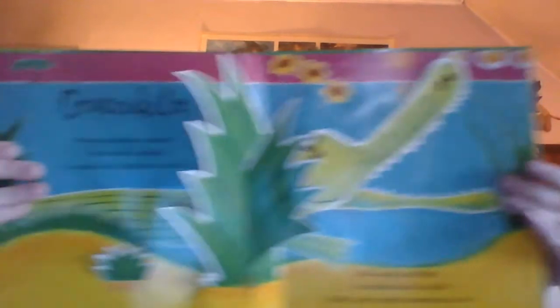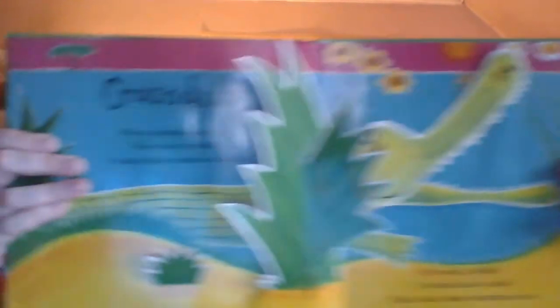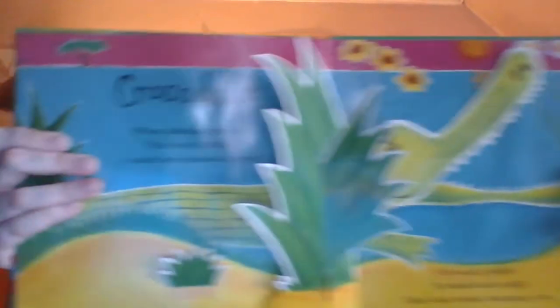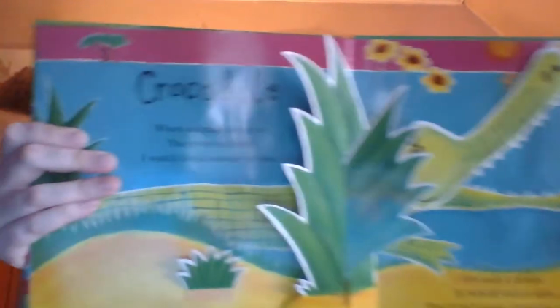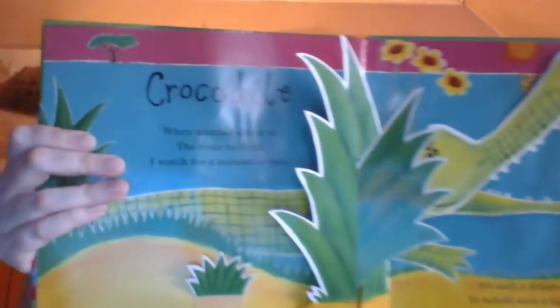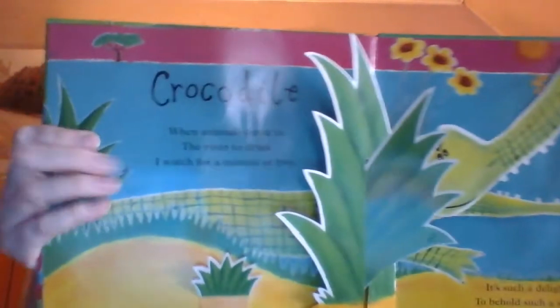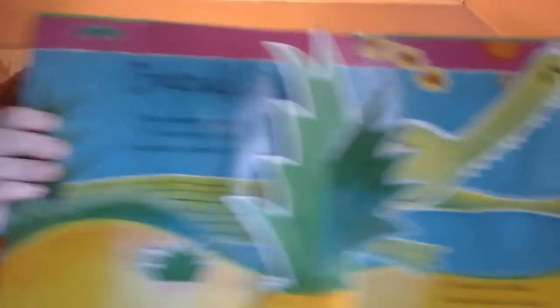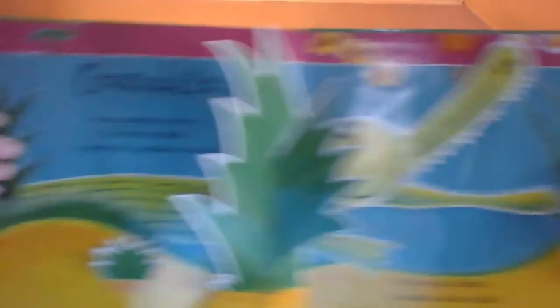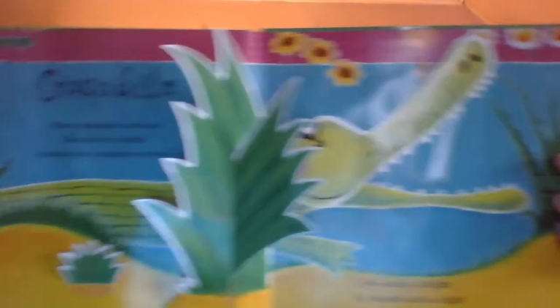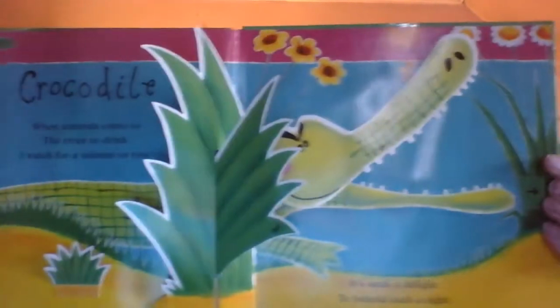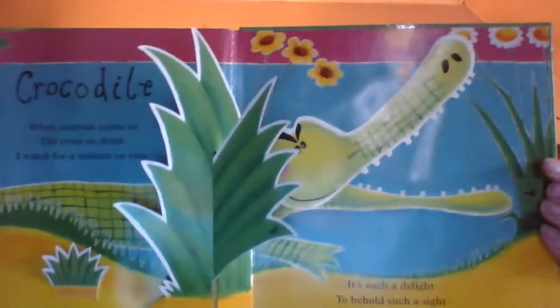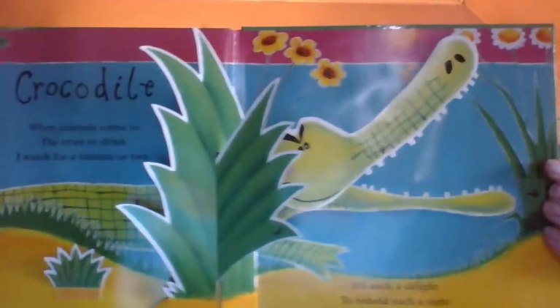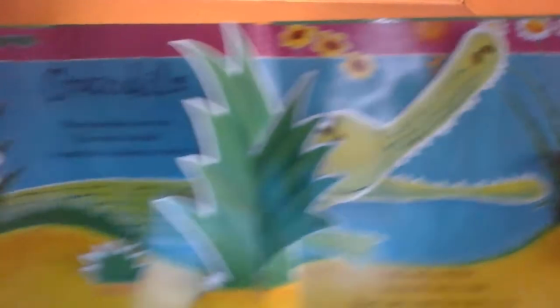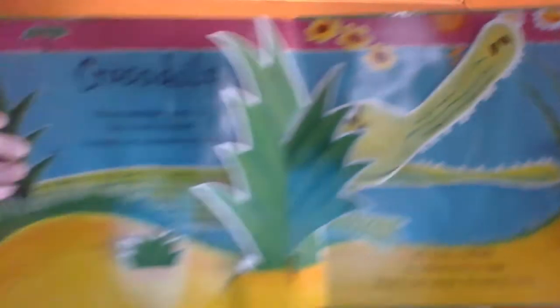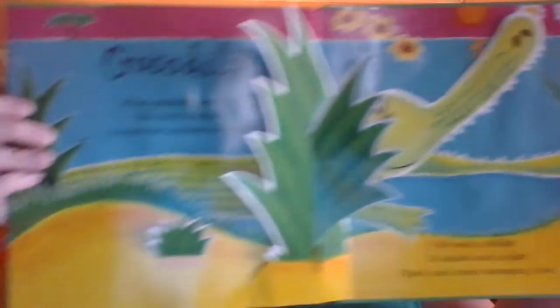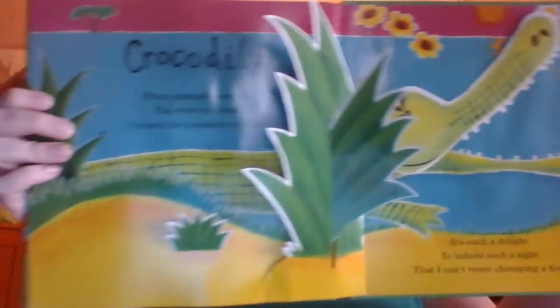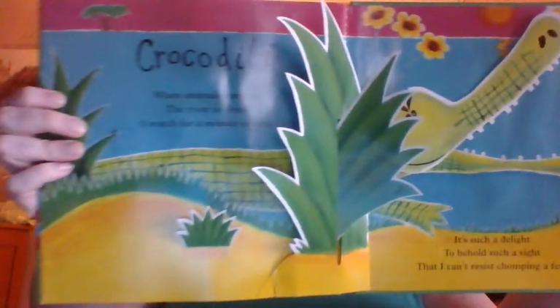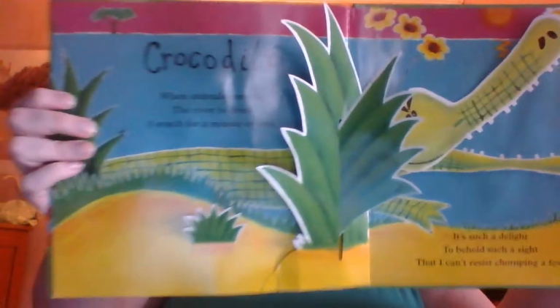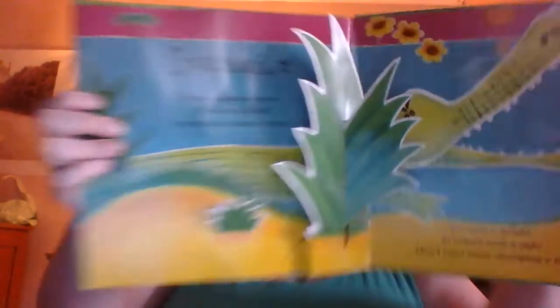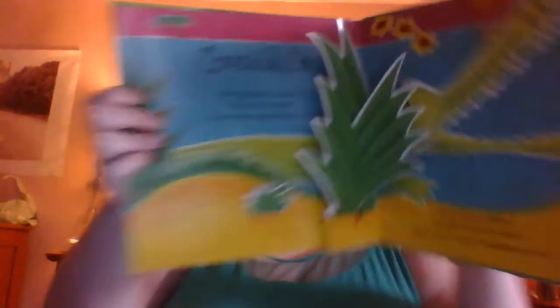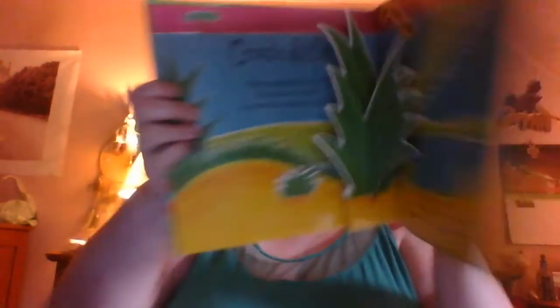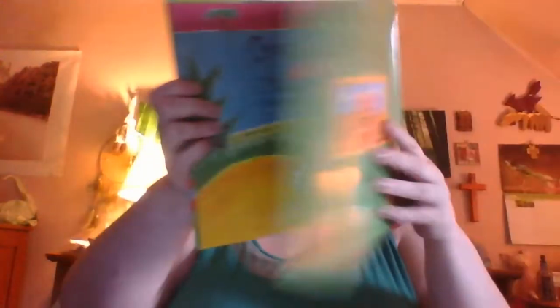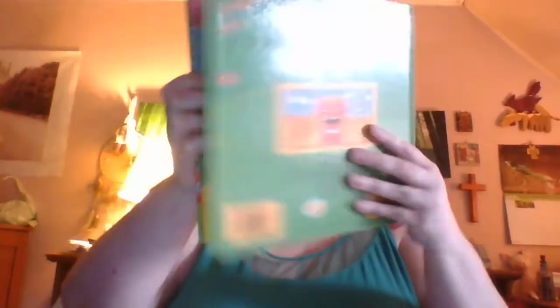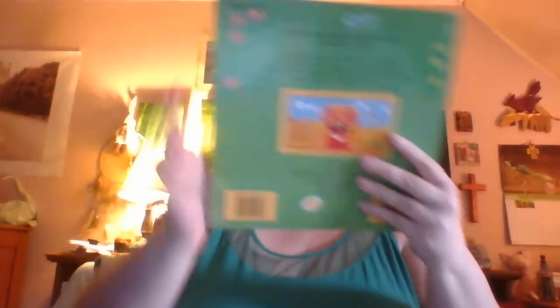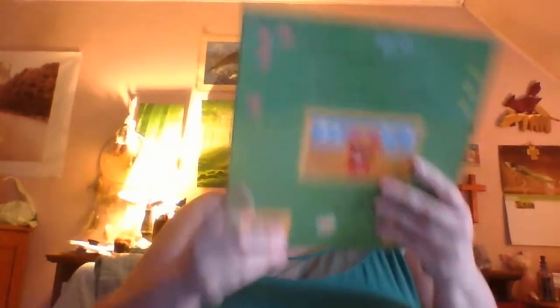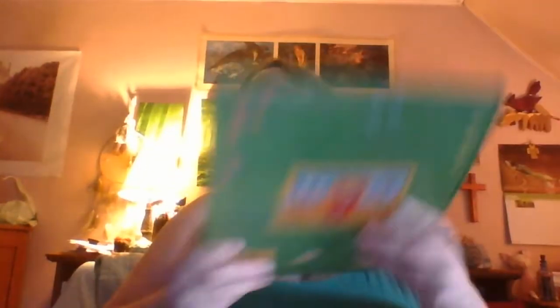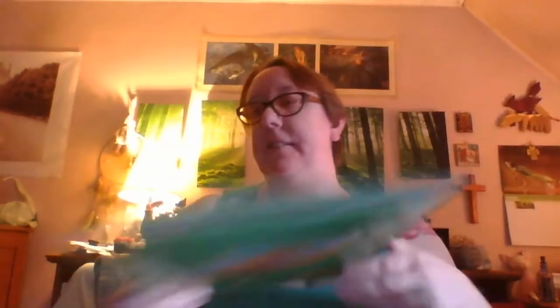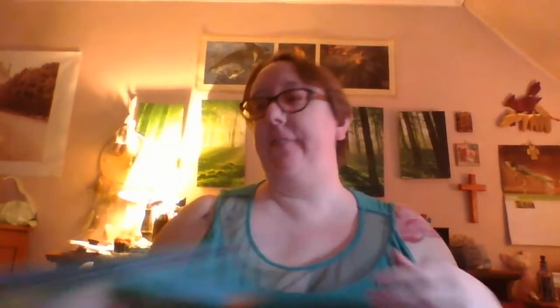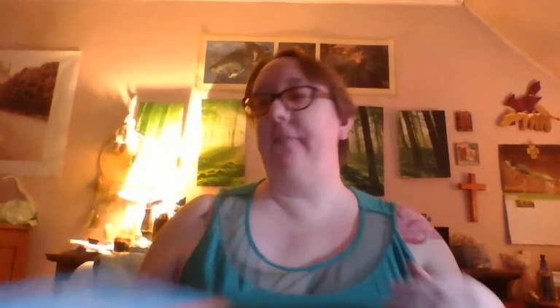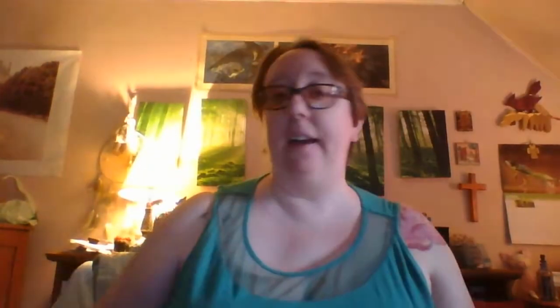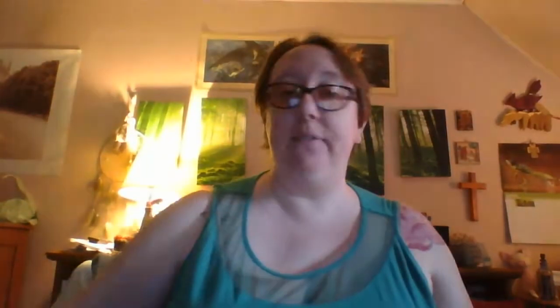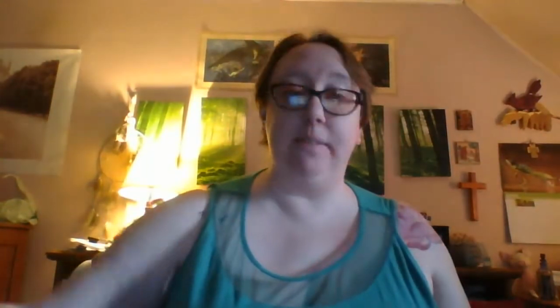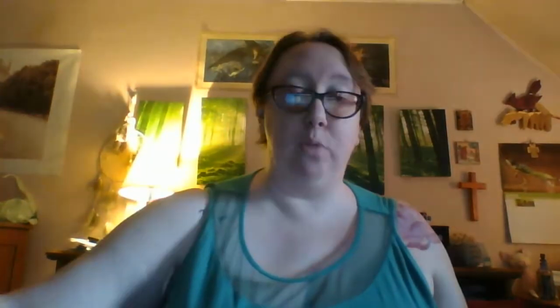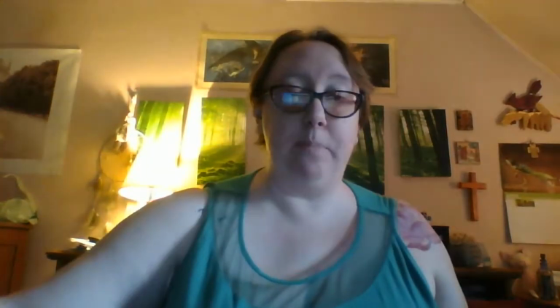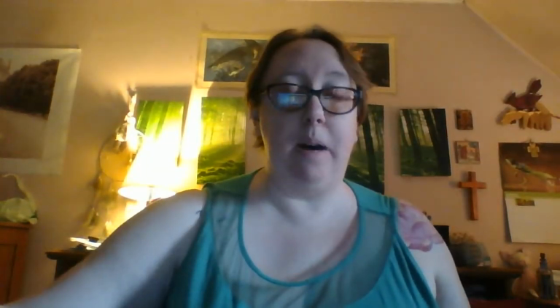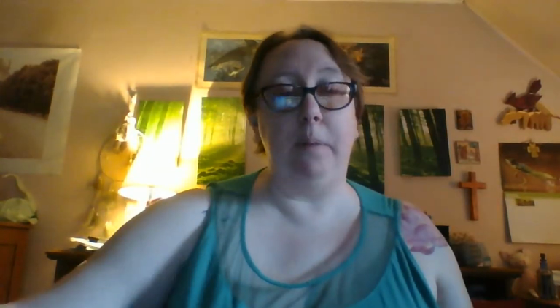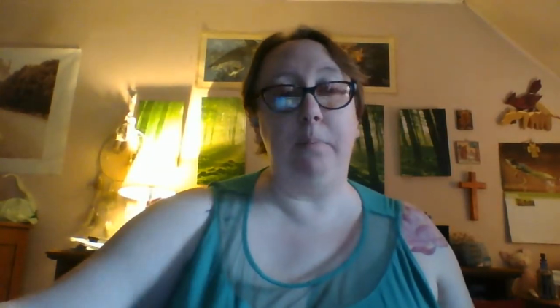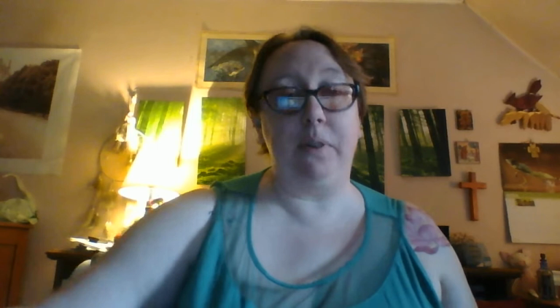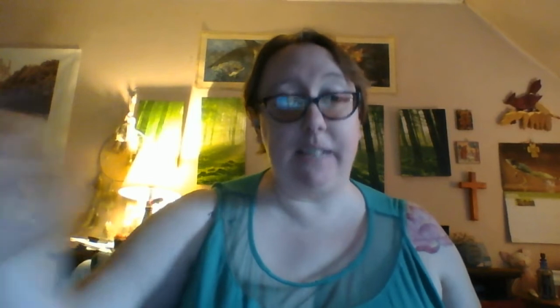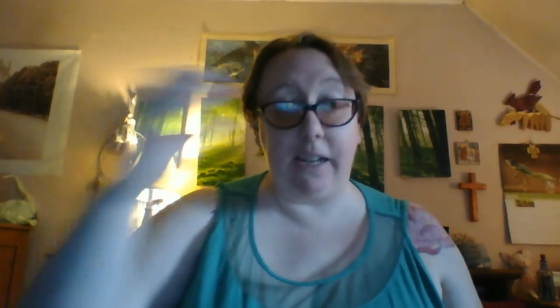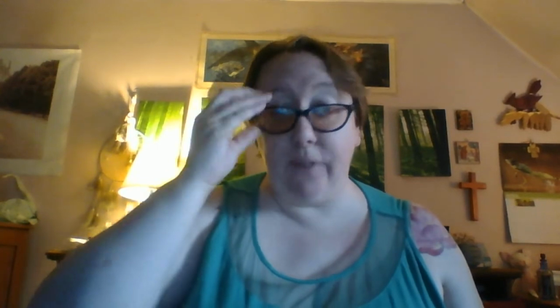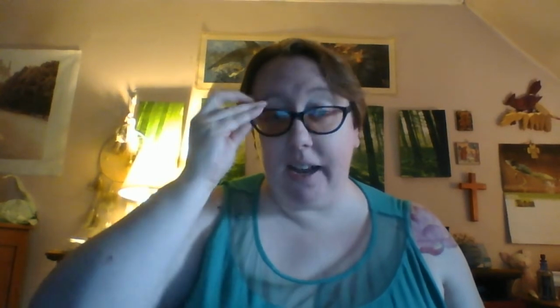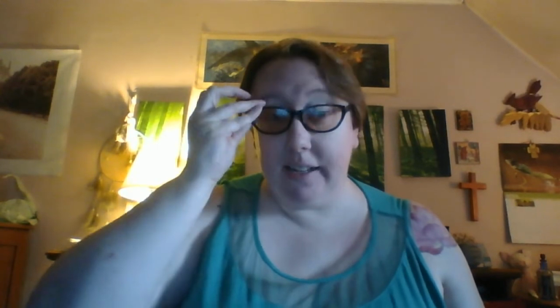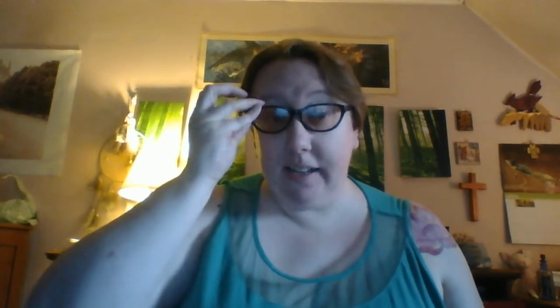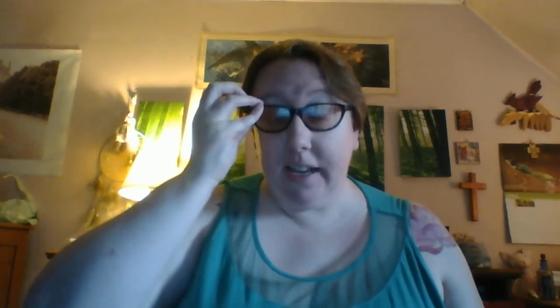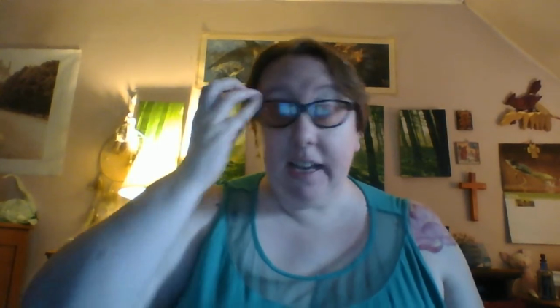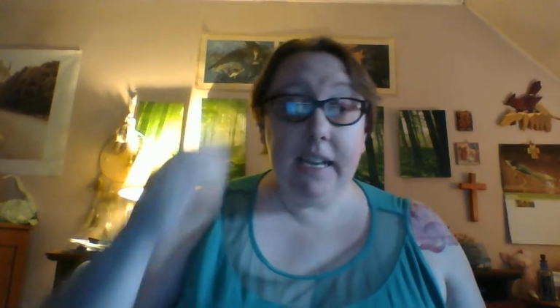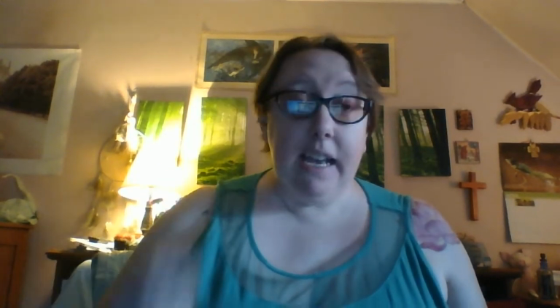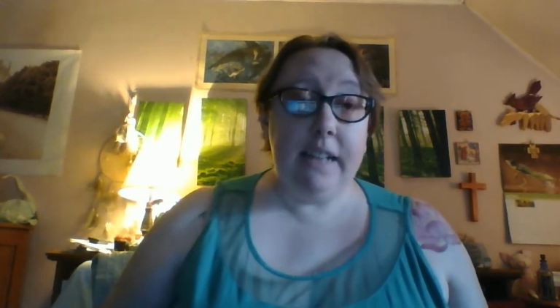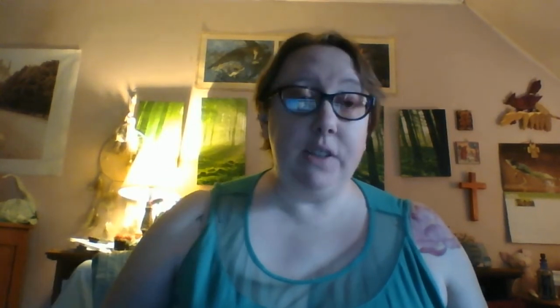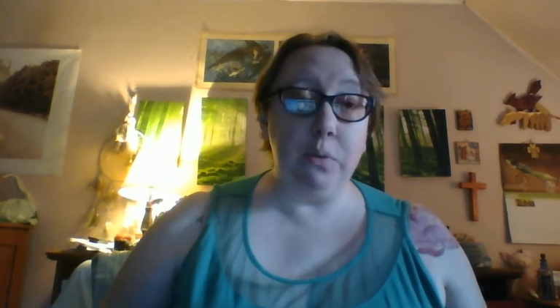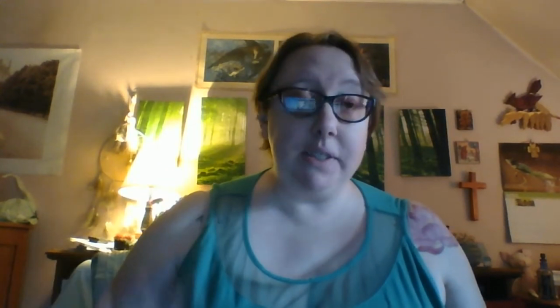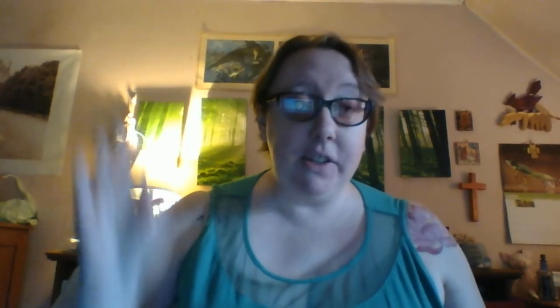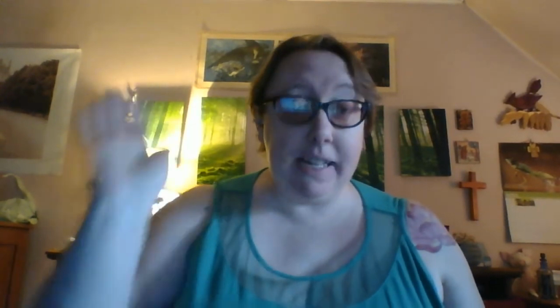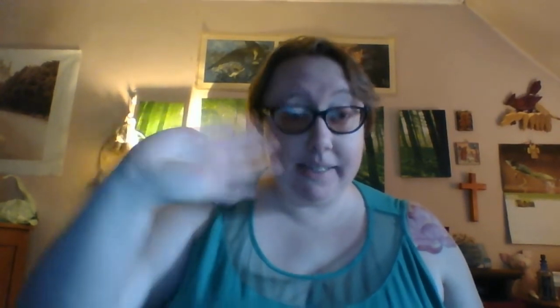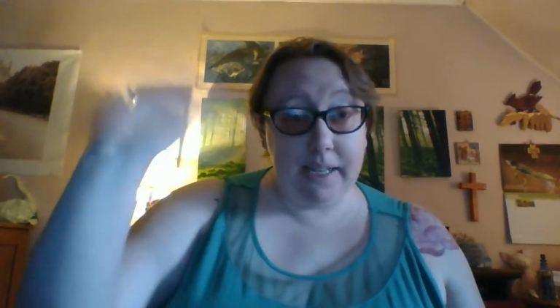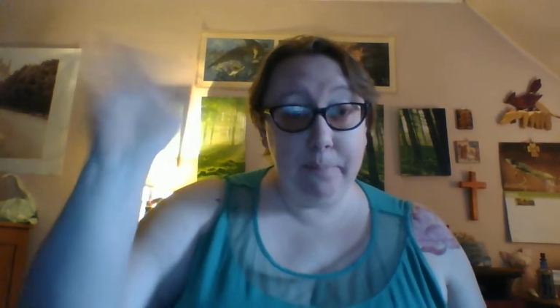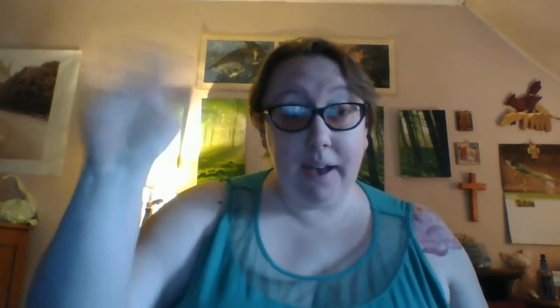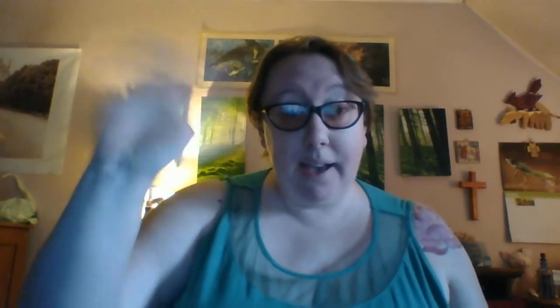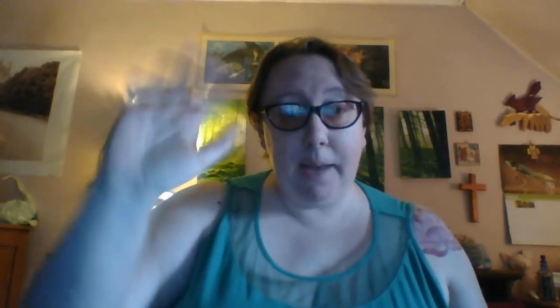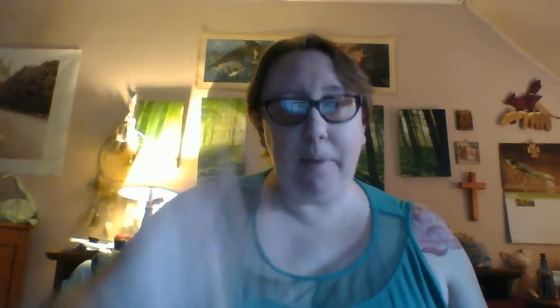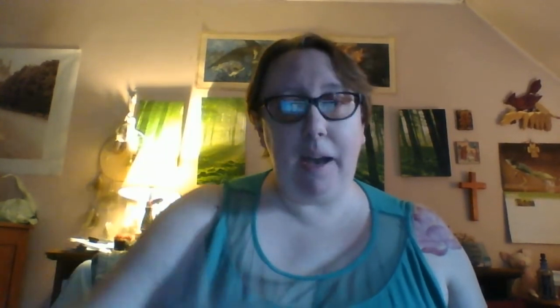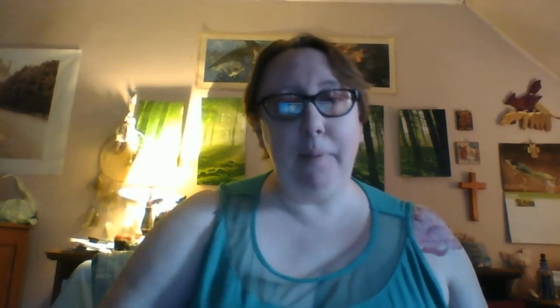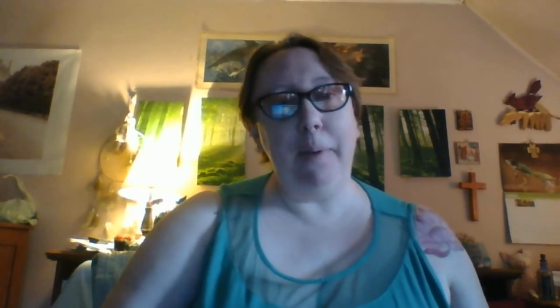I love pop-up books. I hope you enjoyed this one. I'll see if I have some more pop-up books I can find. So we'll see you next time. Bye!